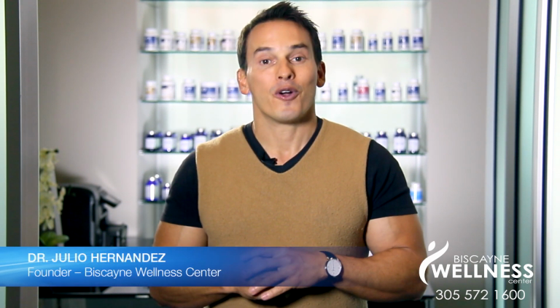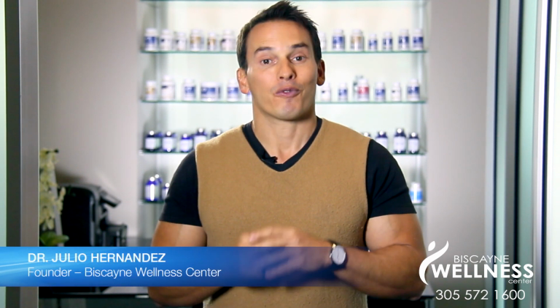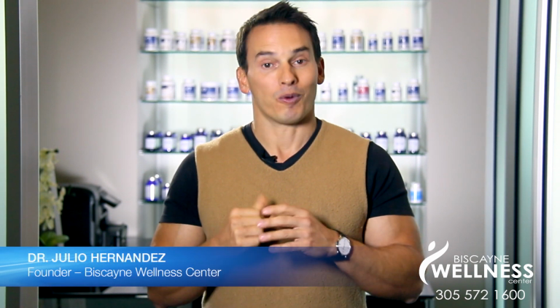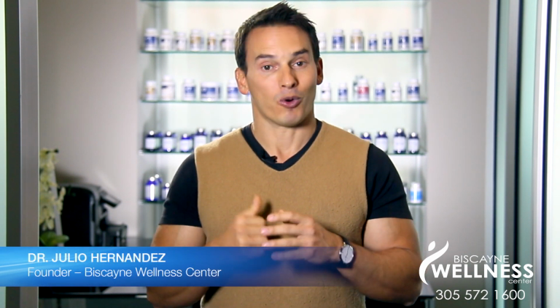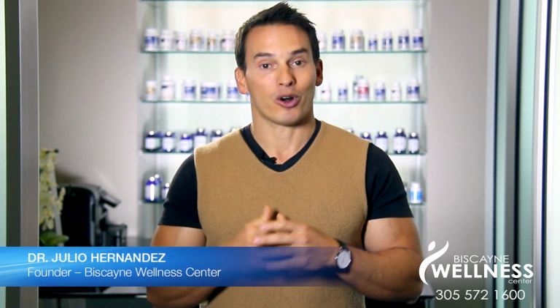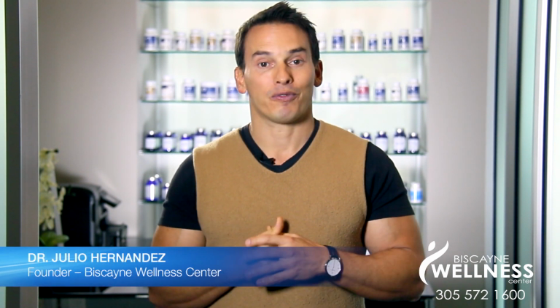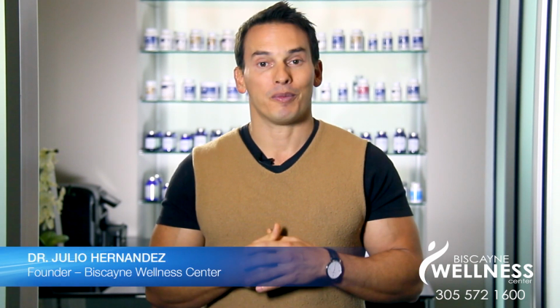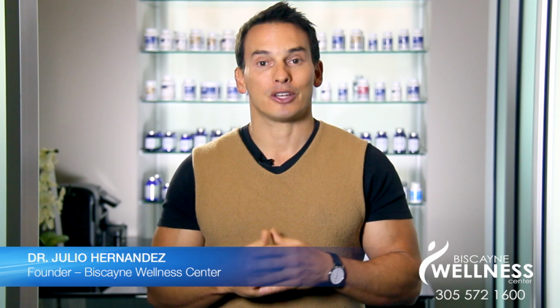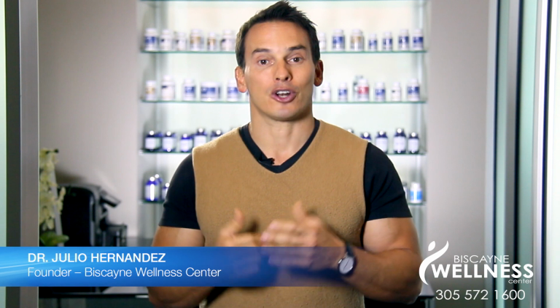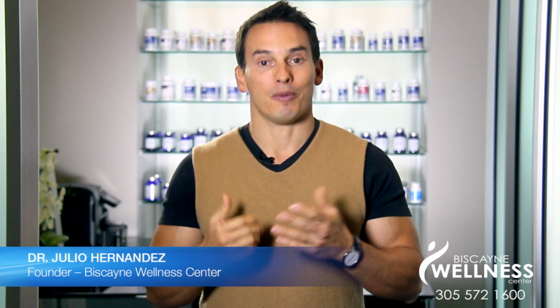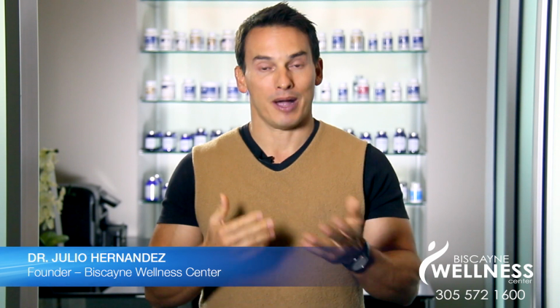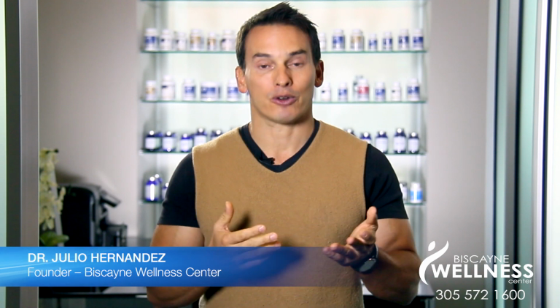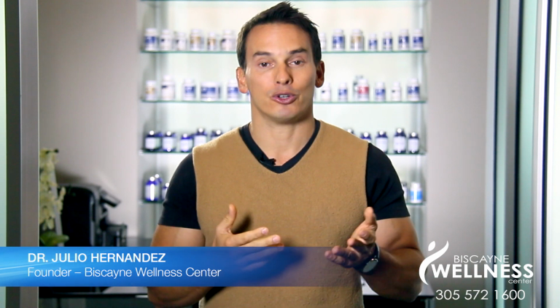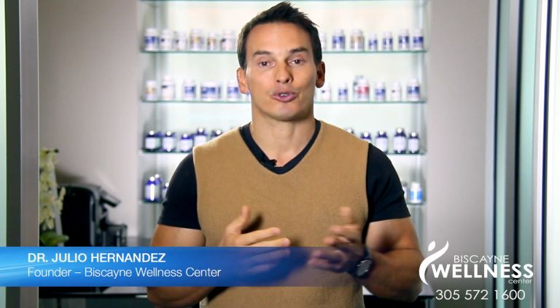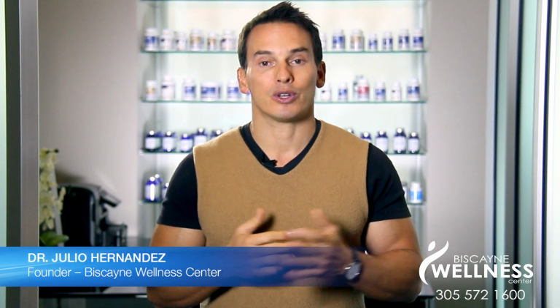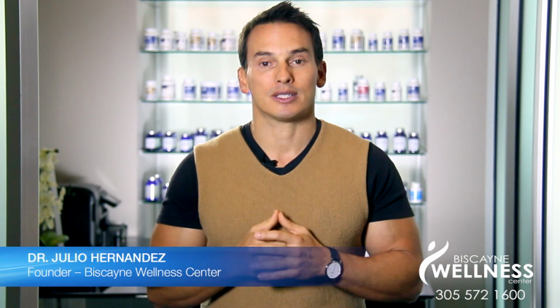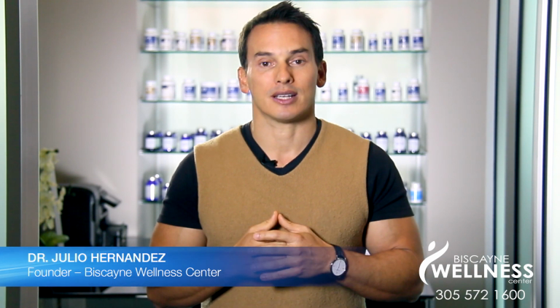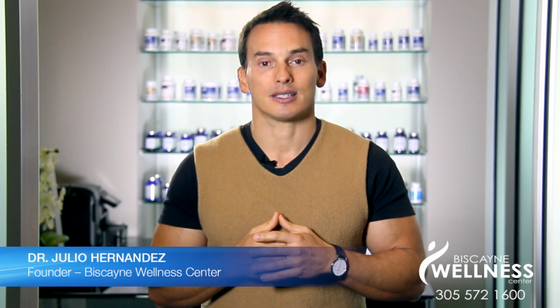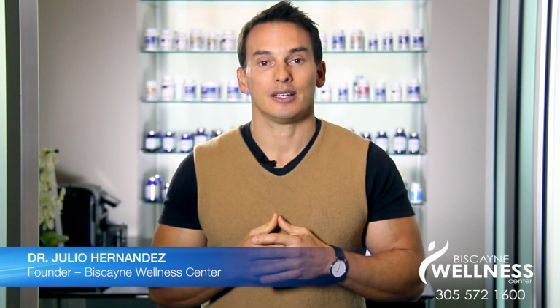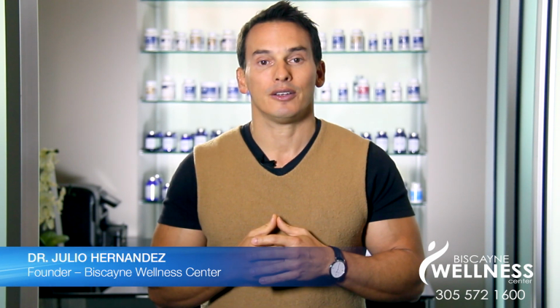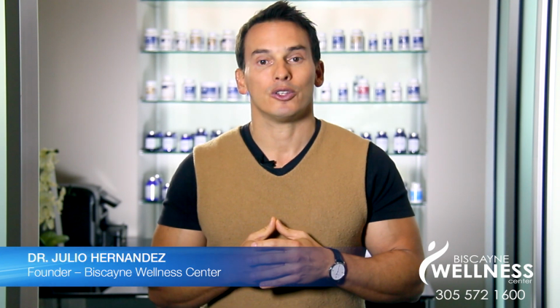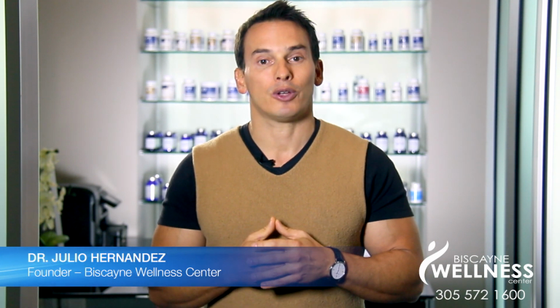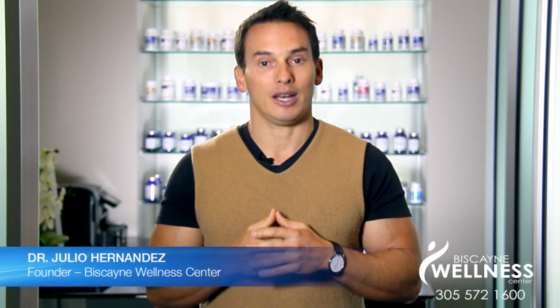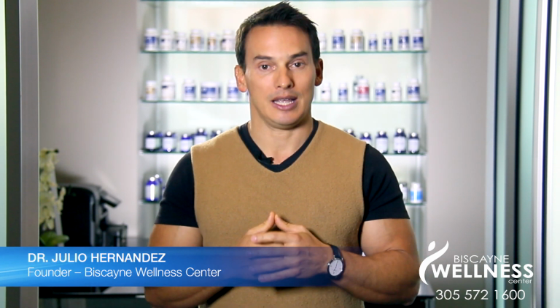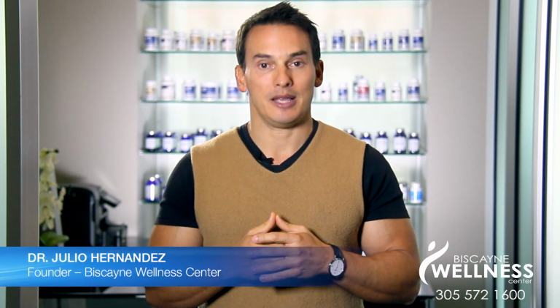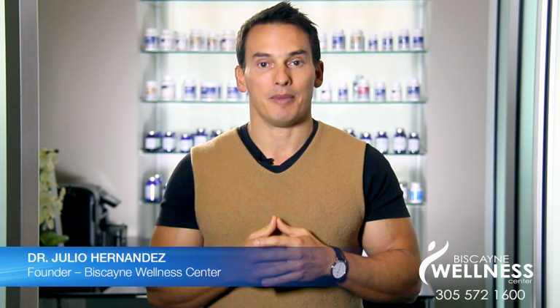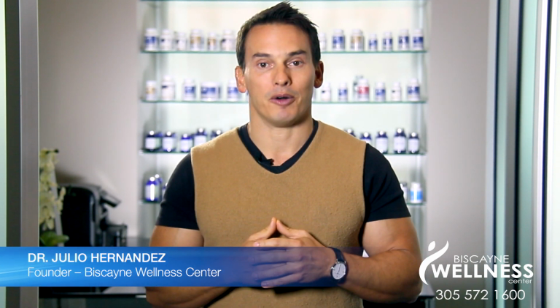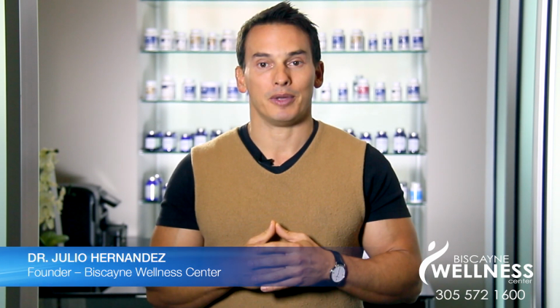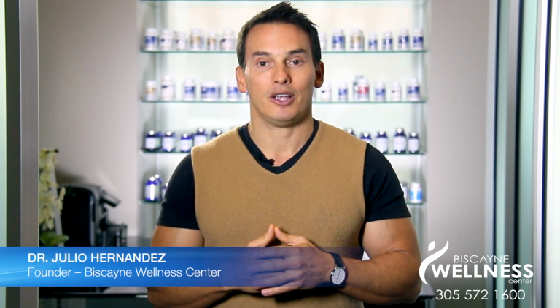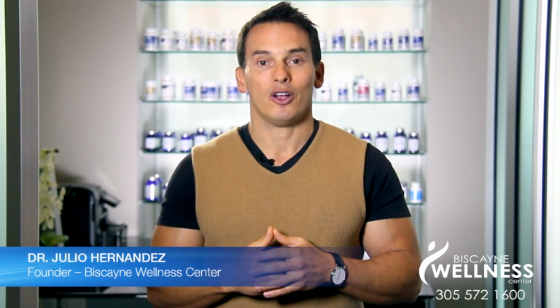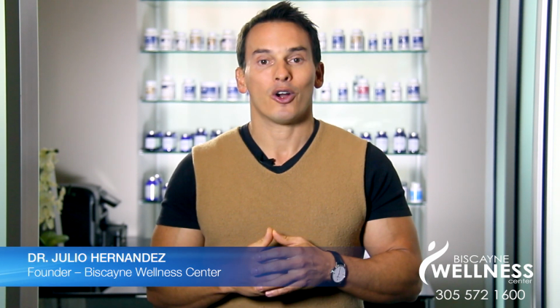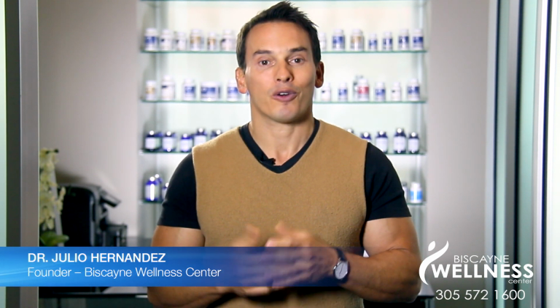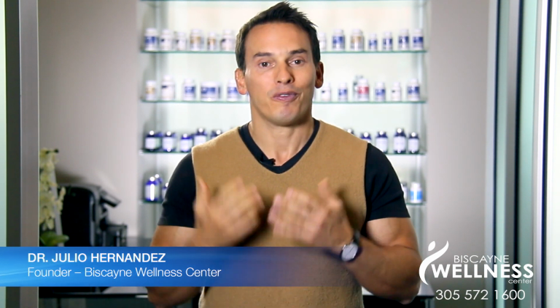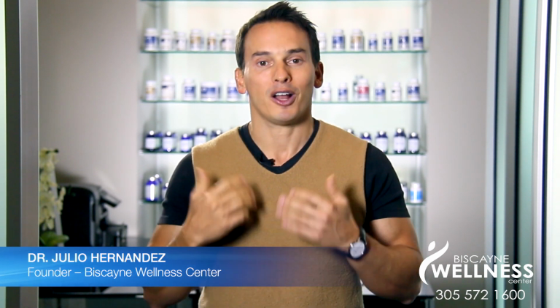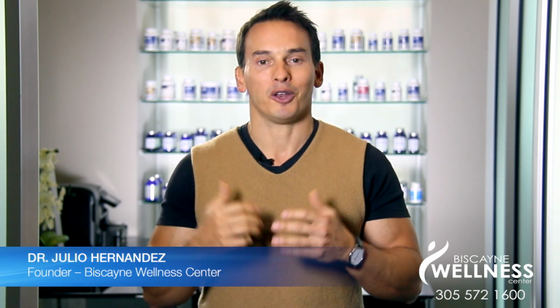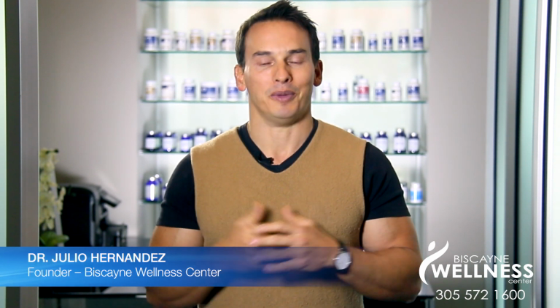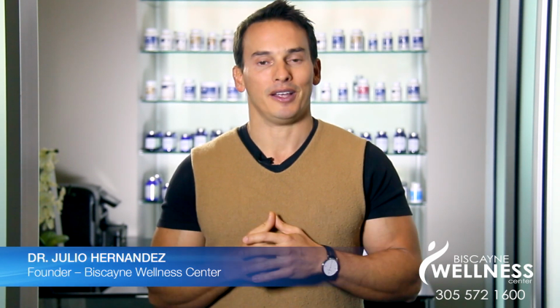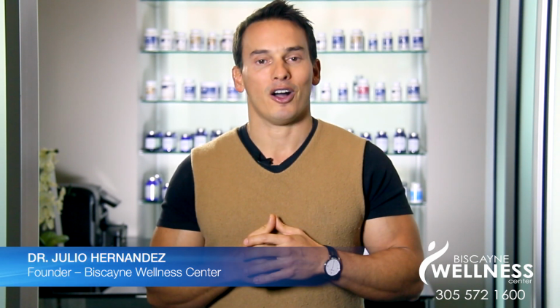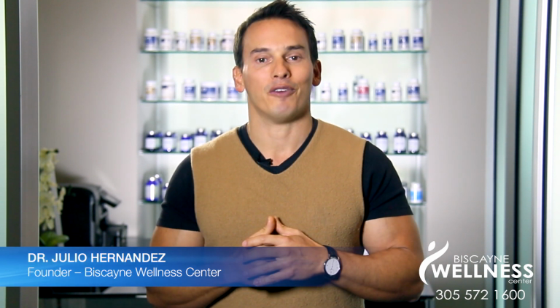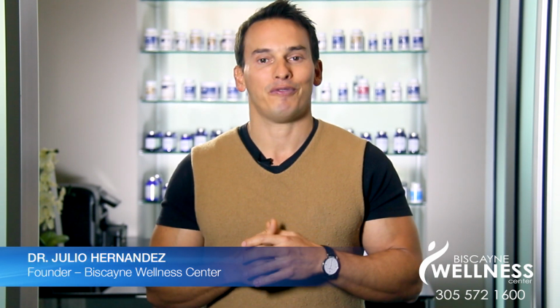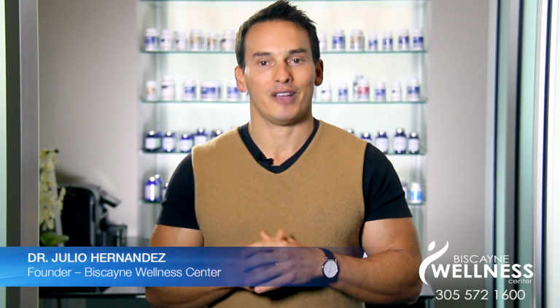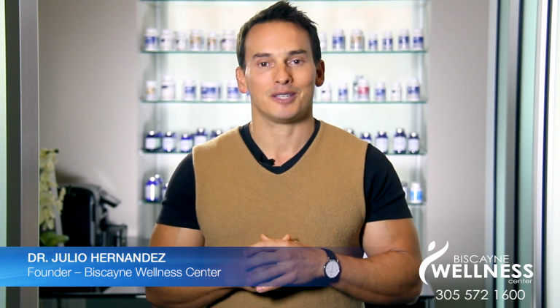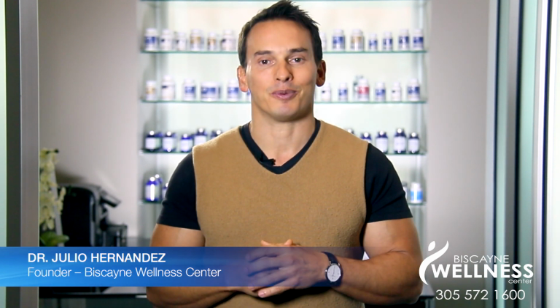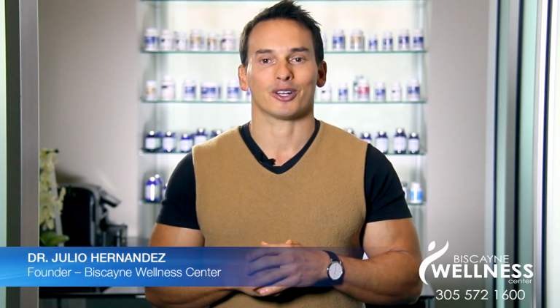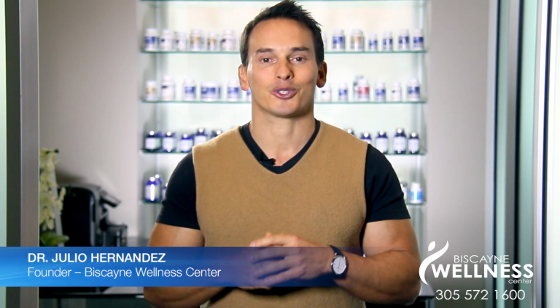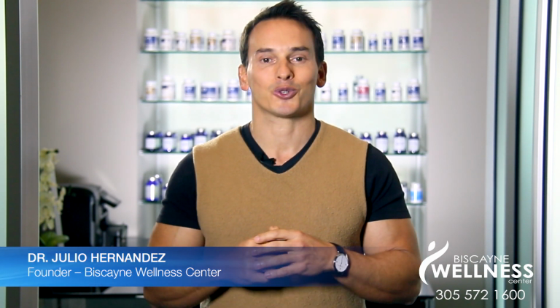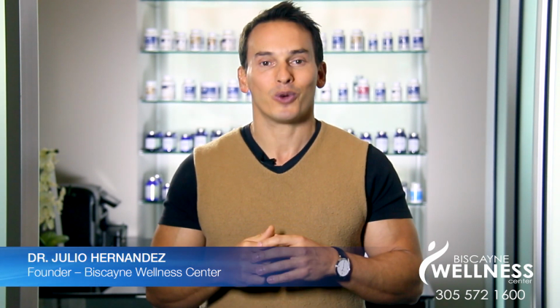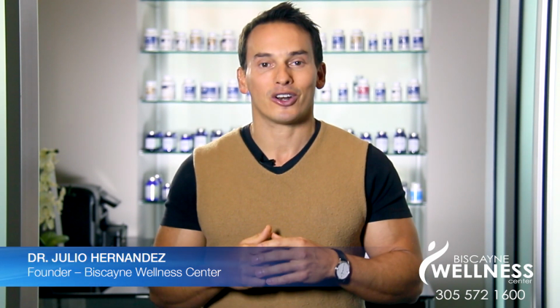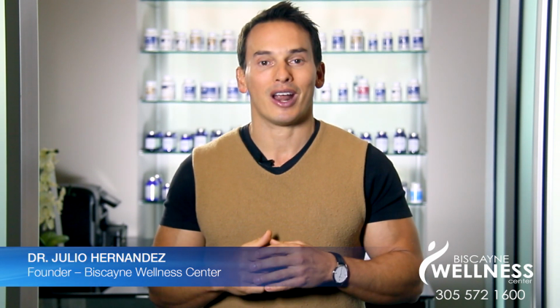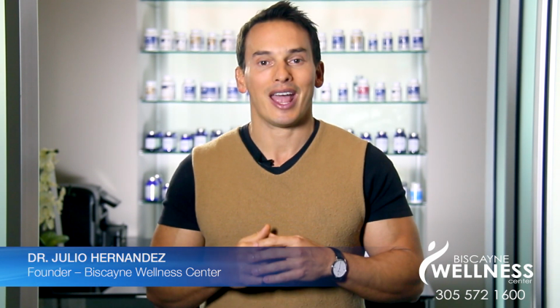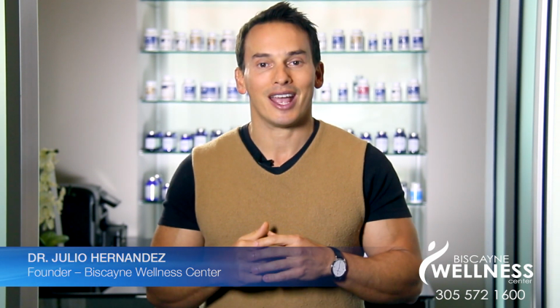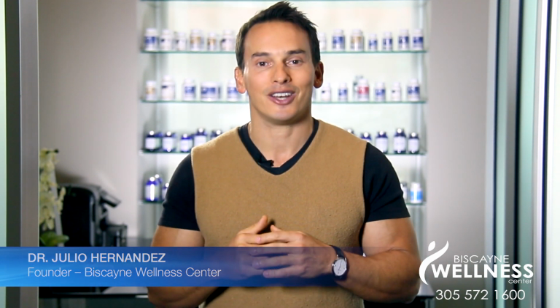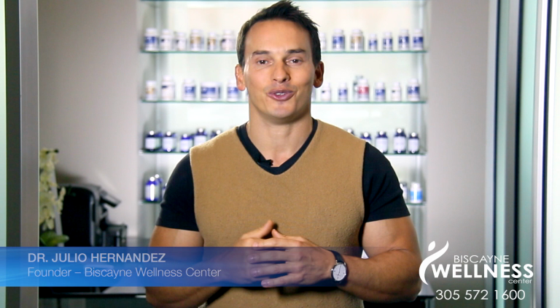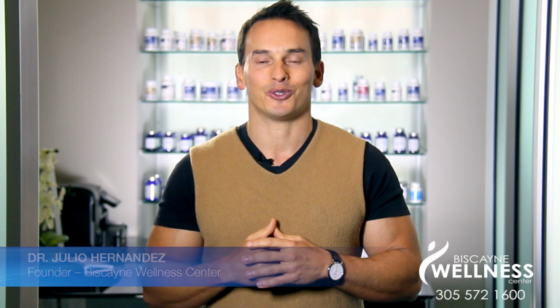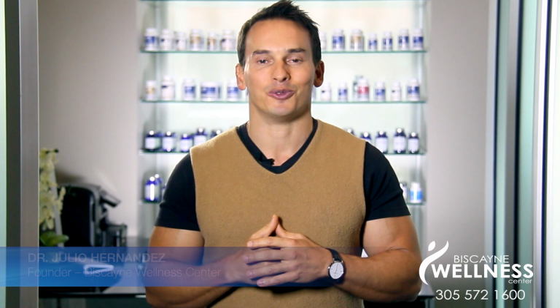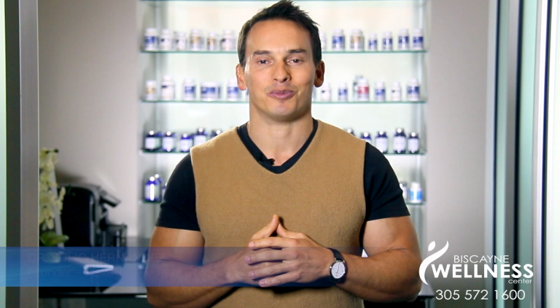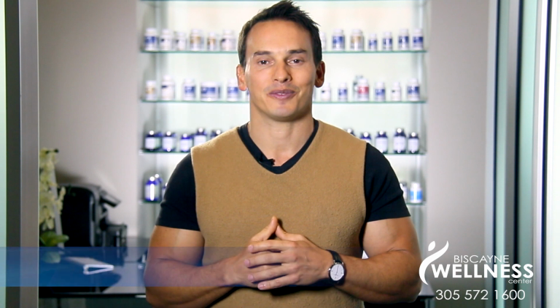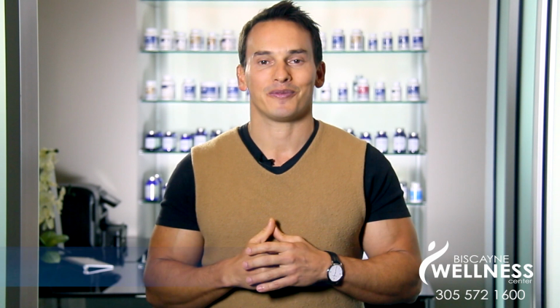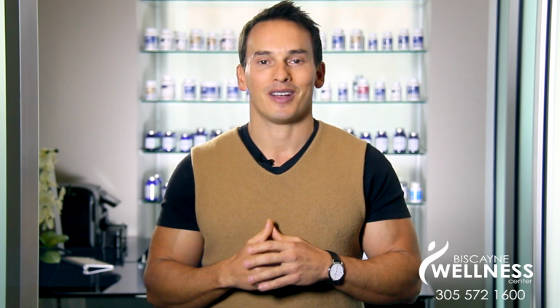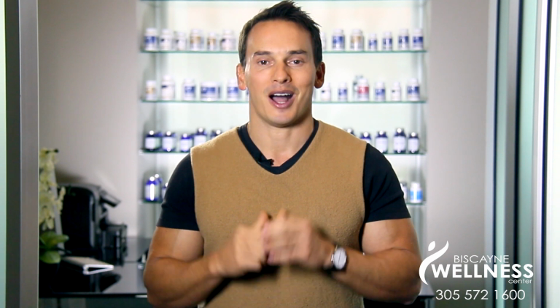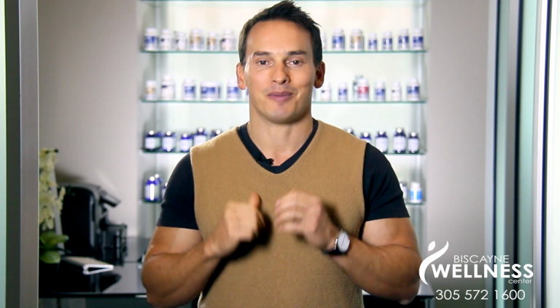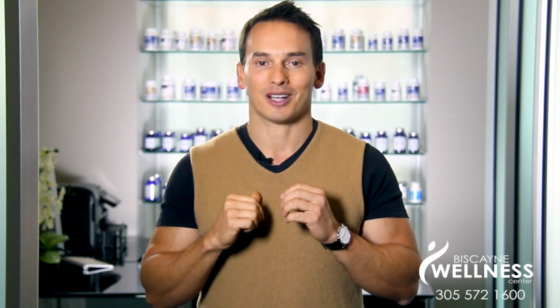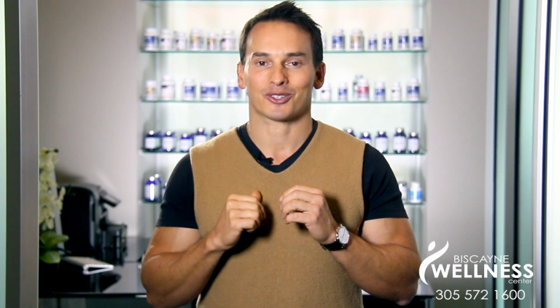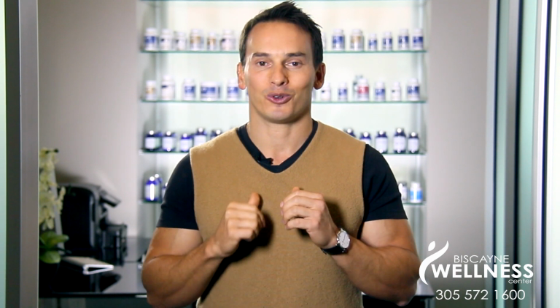For more information on micronutrient testing, you can email me or follow me on Facebook, Twitter, and YouTube. I'm Dr. Julio, and remember to turn your illness to wellness.